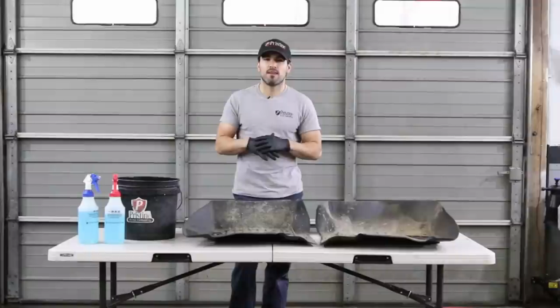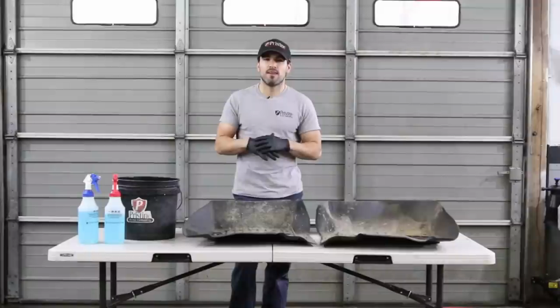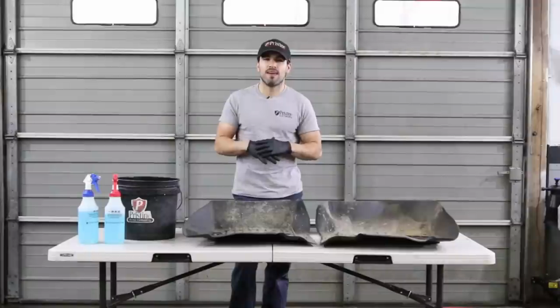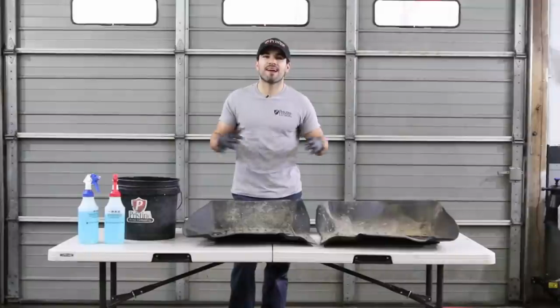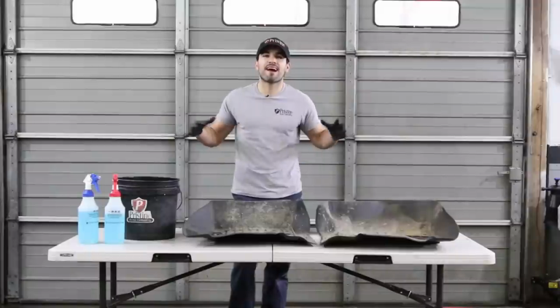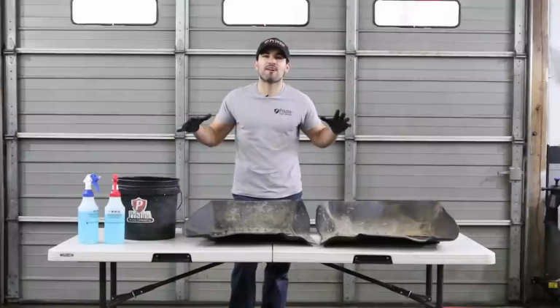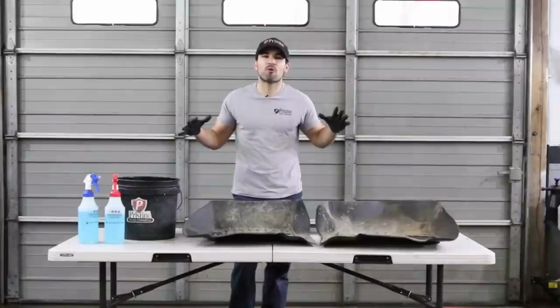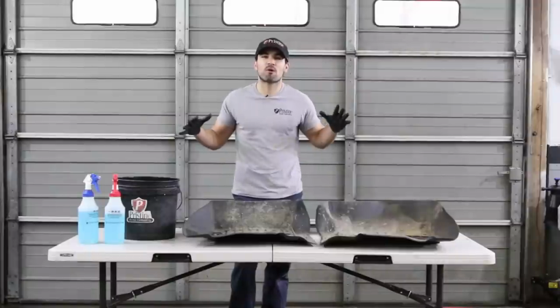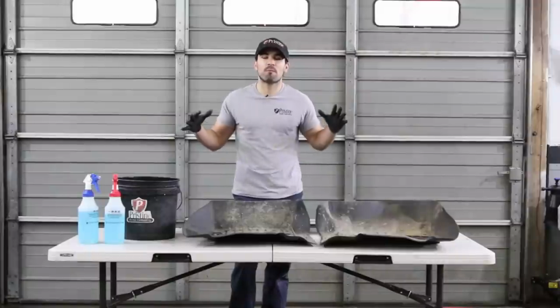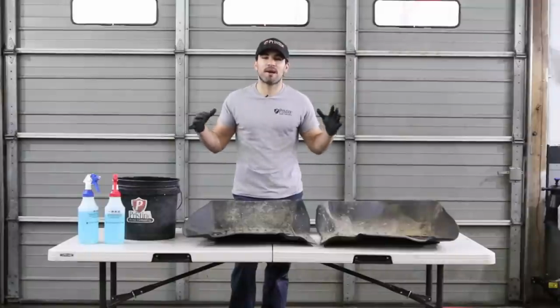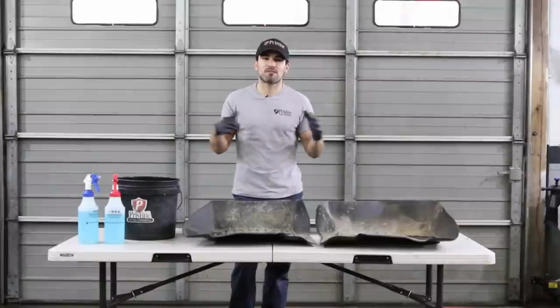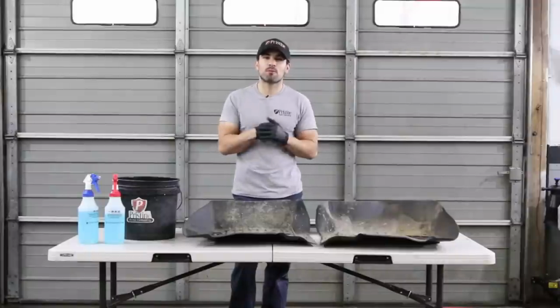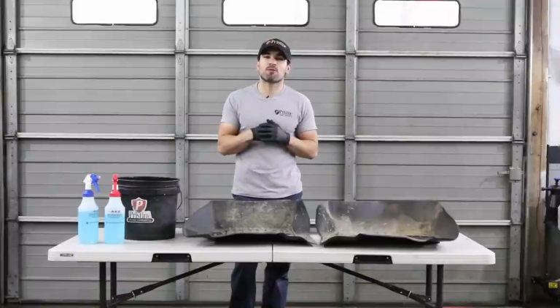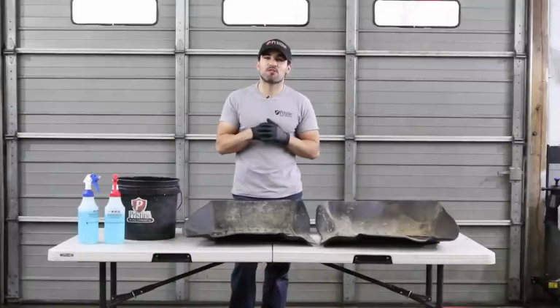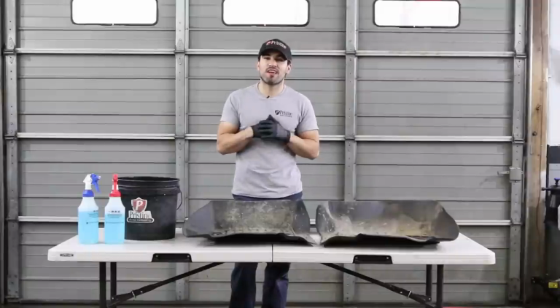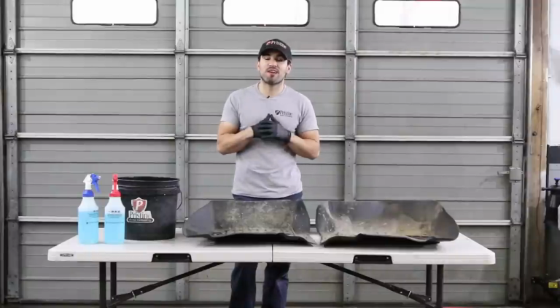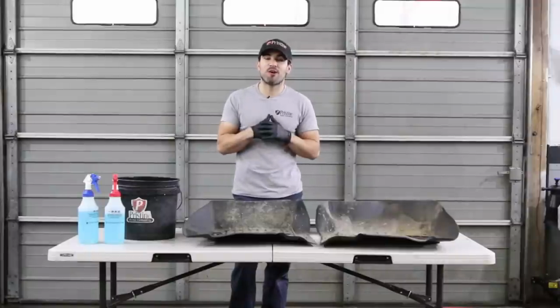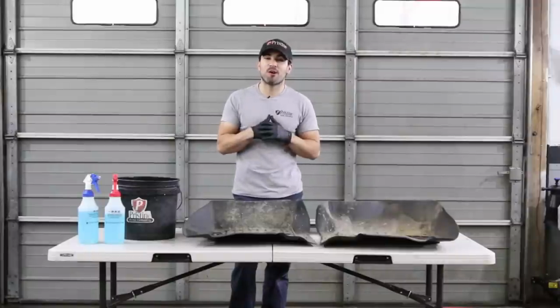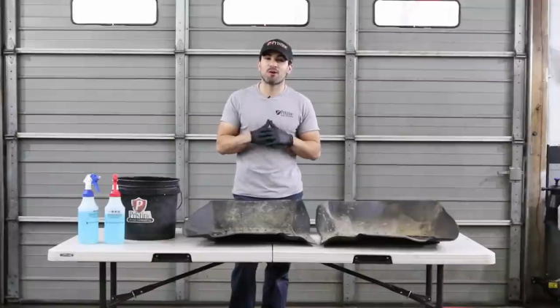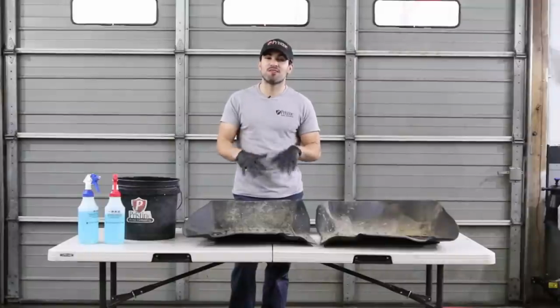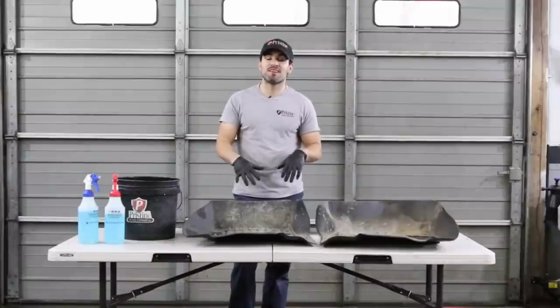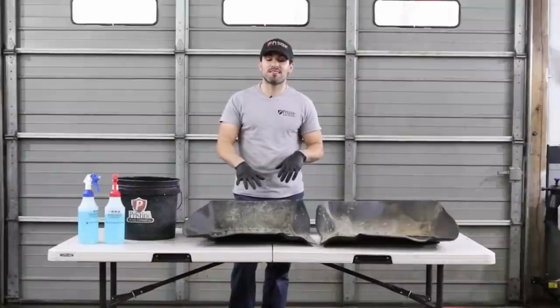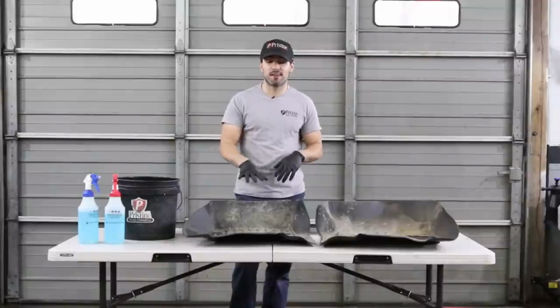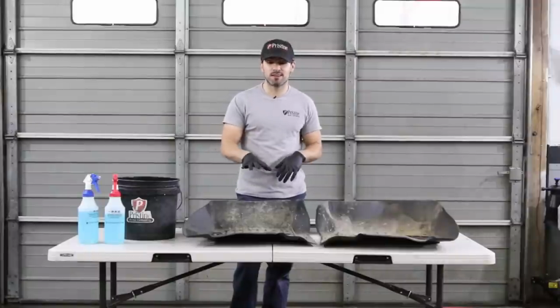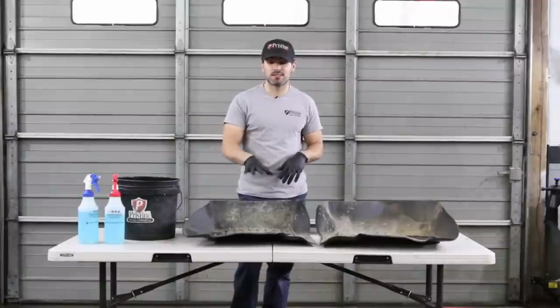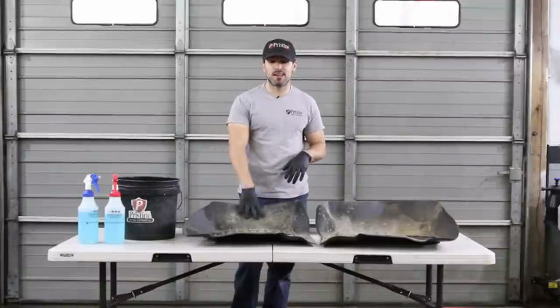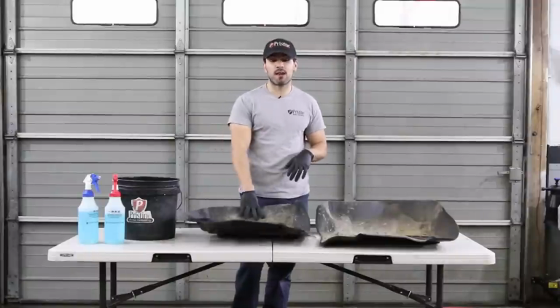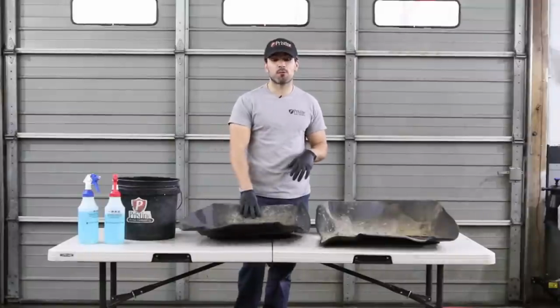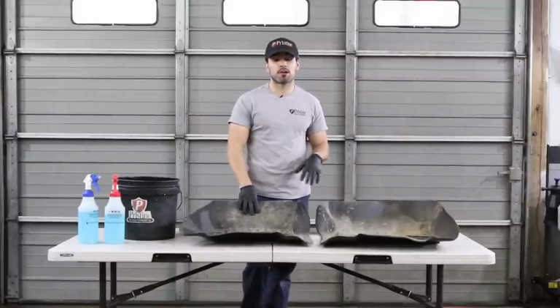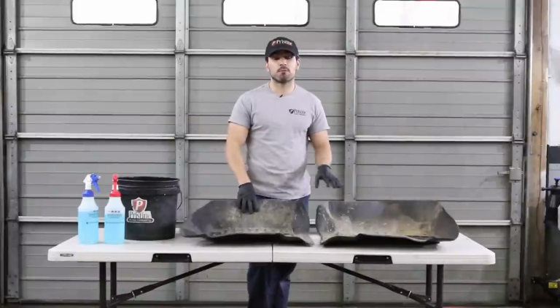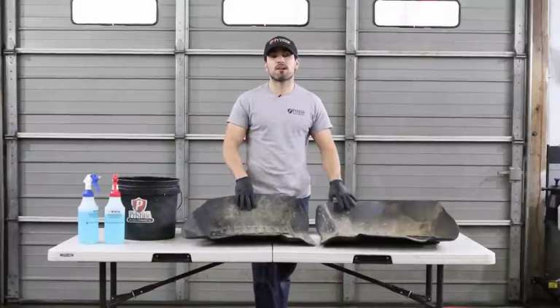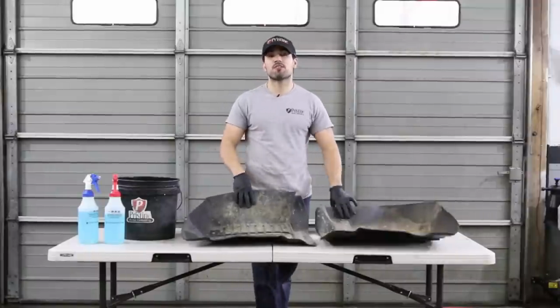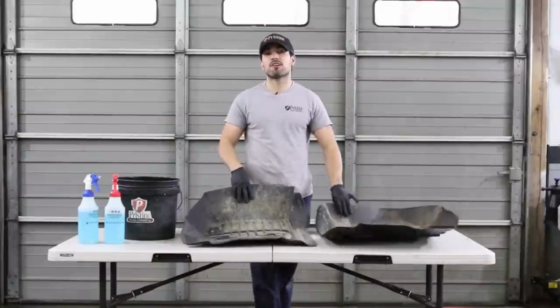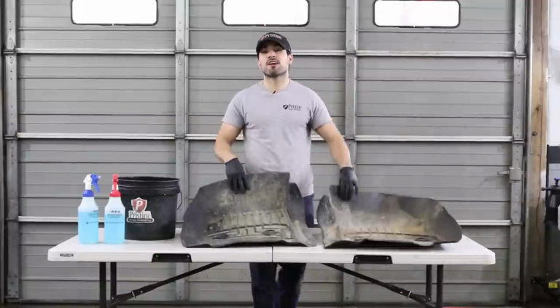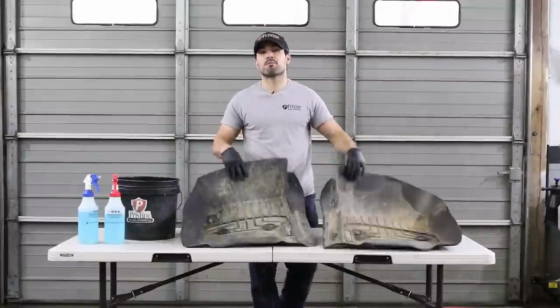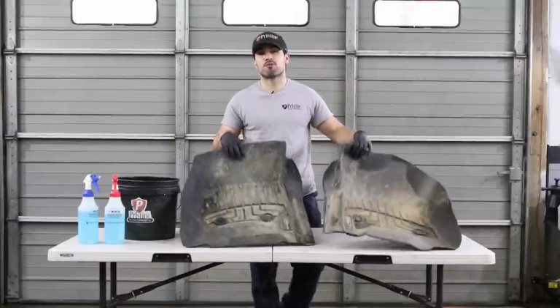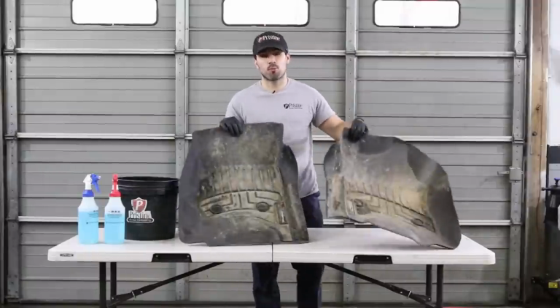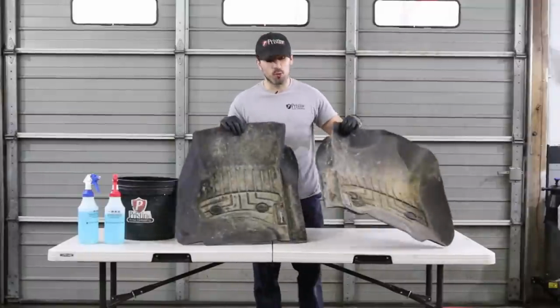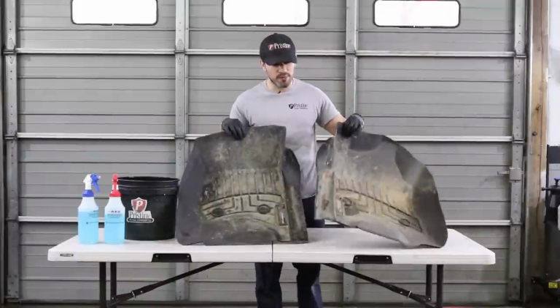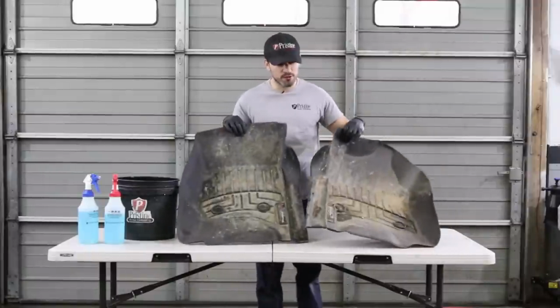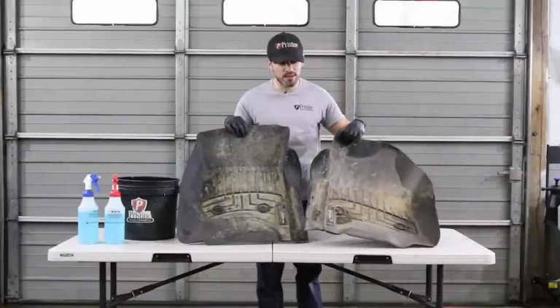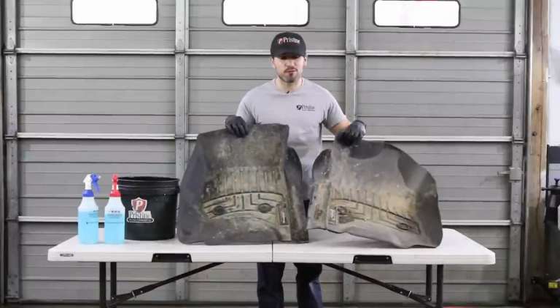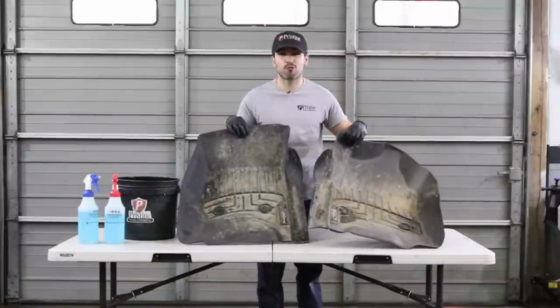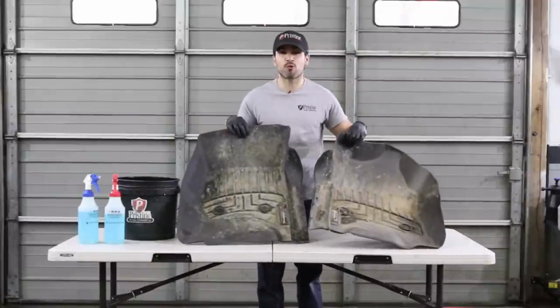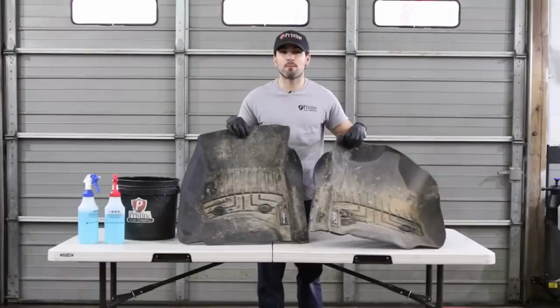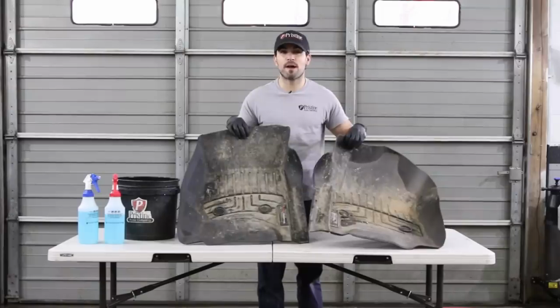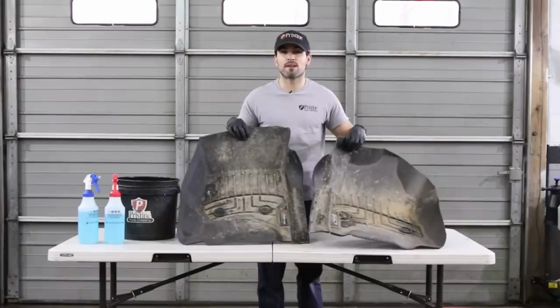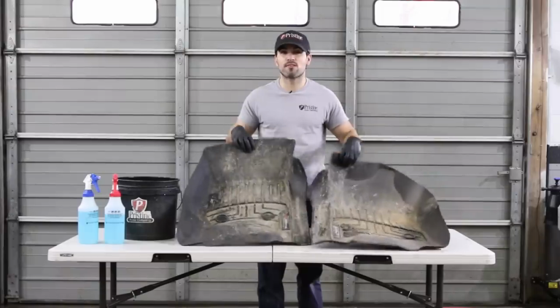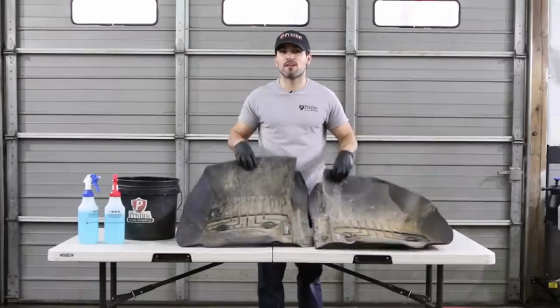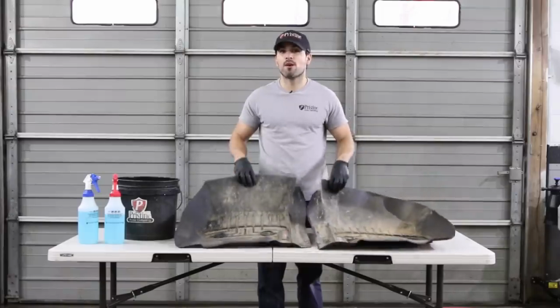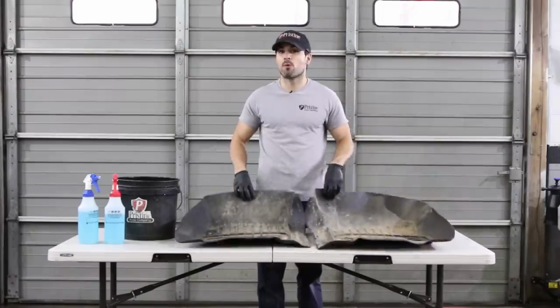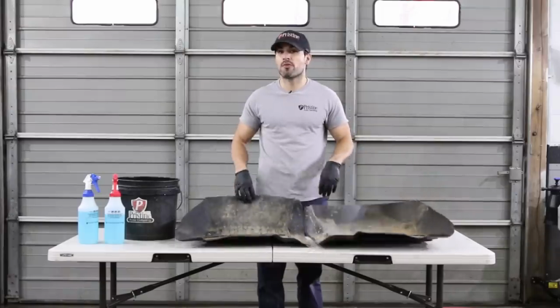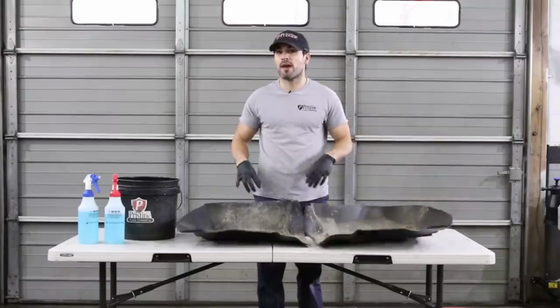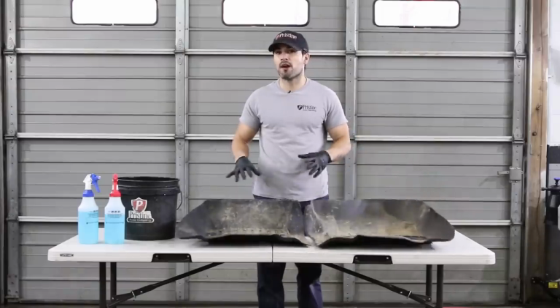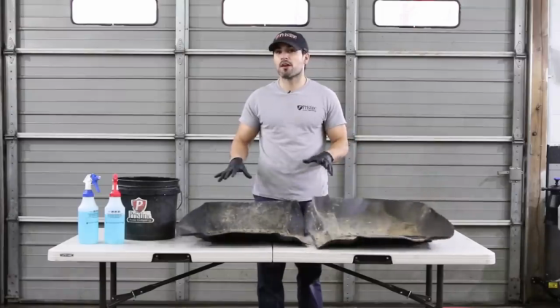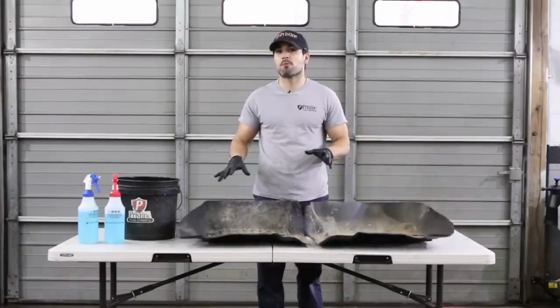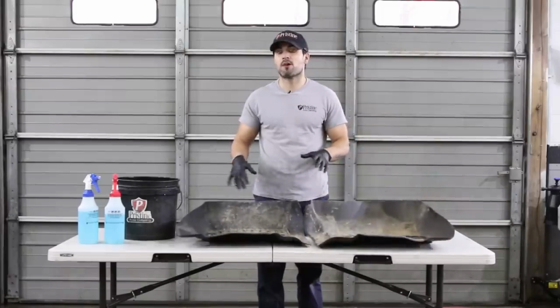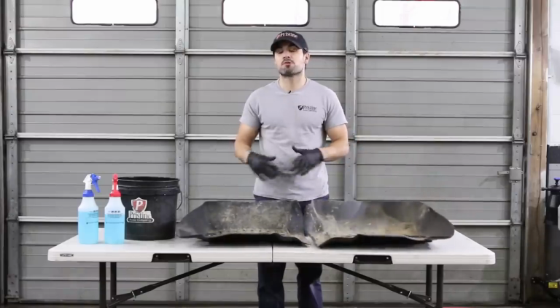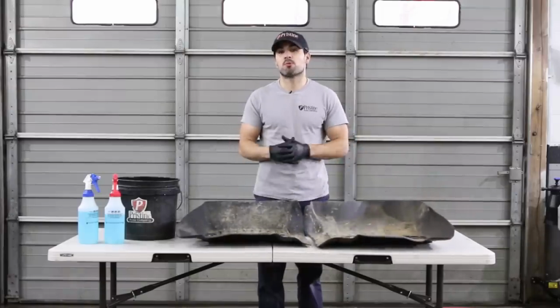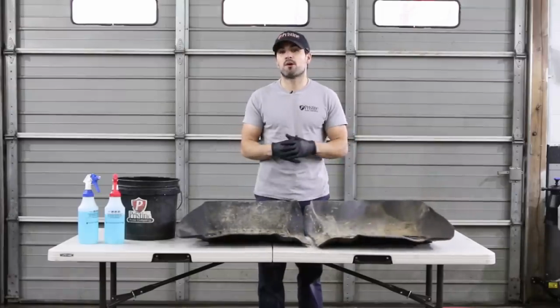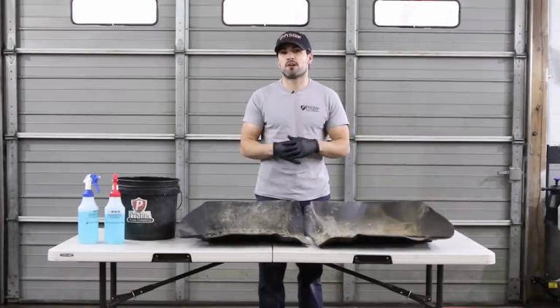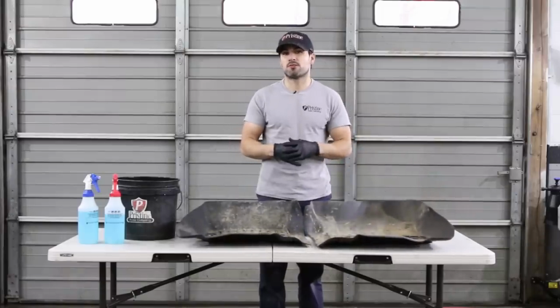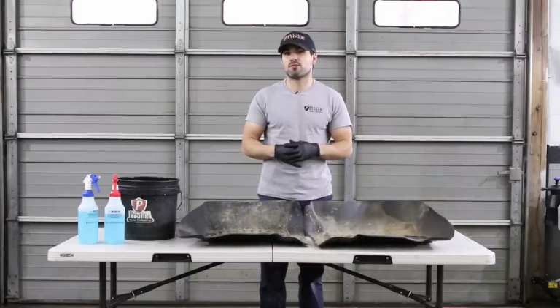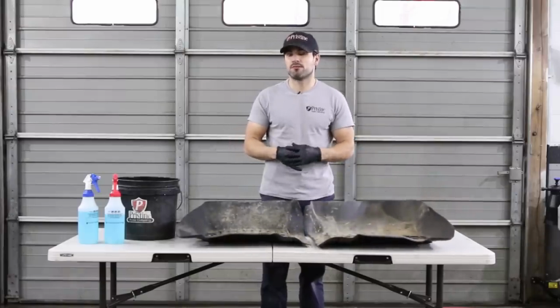Hey guys, welcome back to Pristine Auto Detailing. Today we're going to be cleaning up some WeatherTech floor mats without a pressure washer.